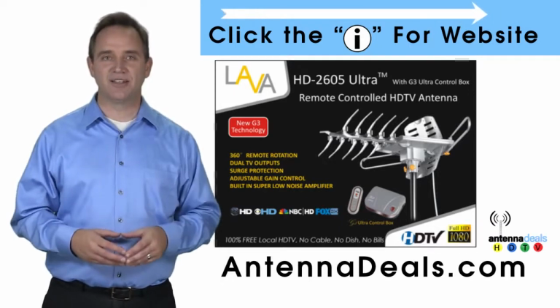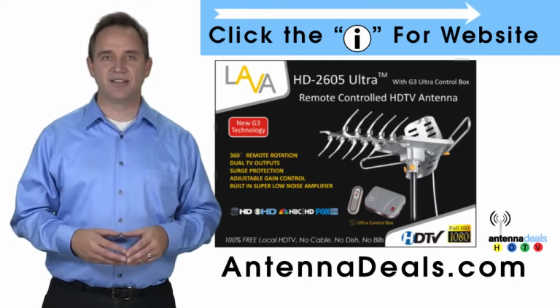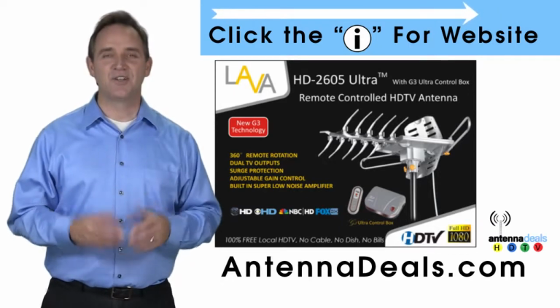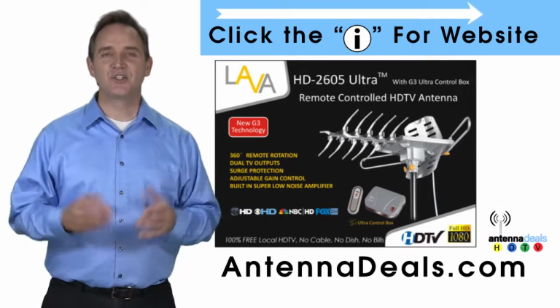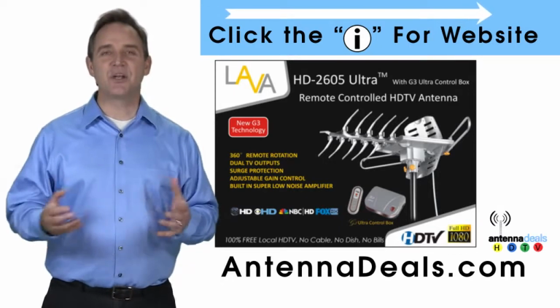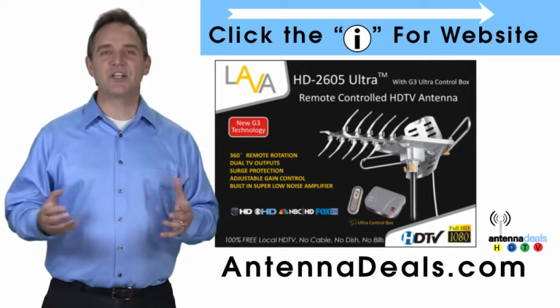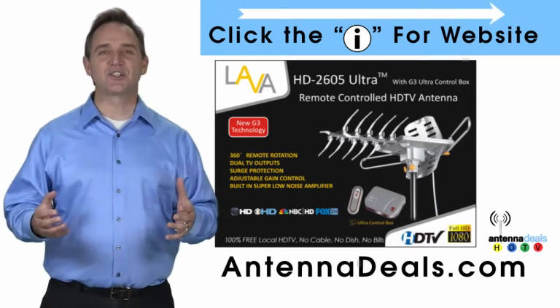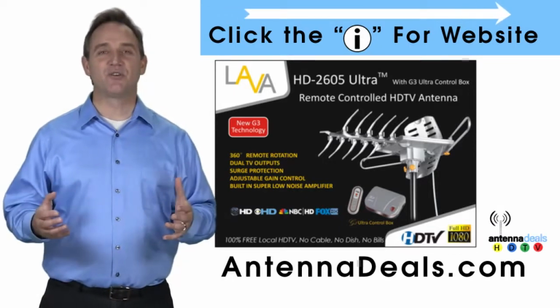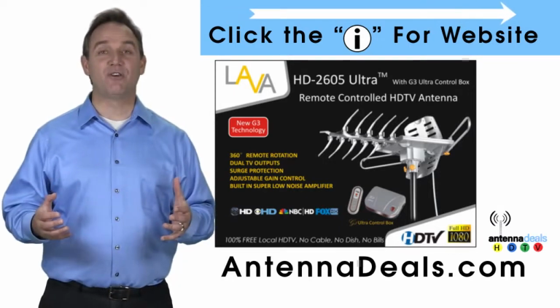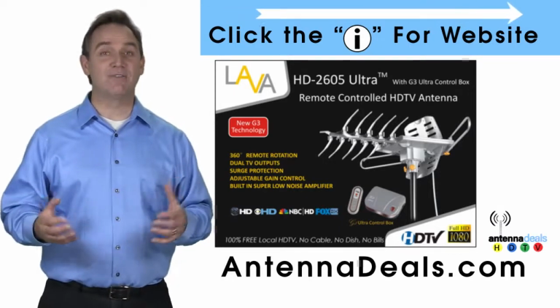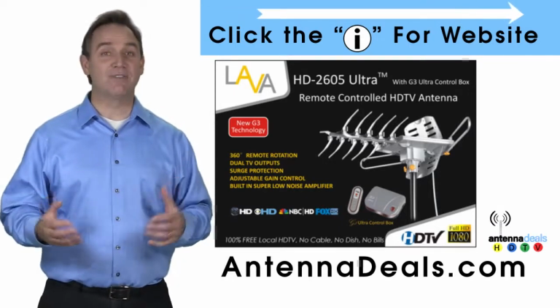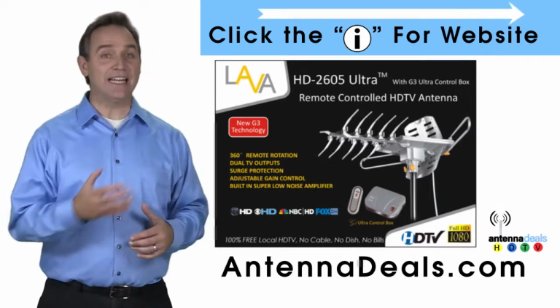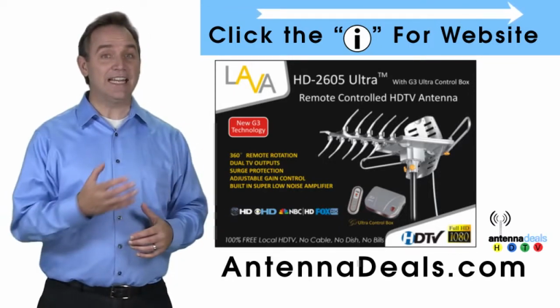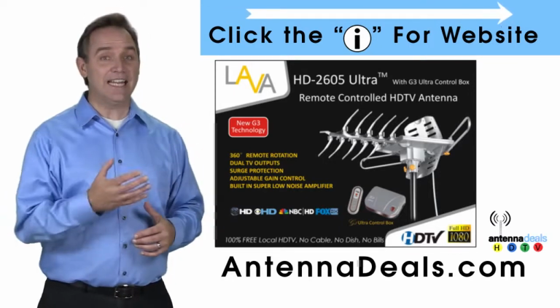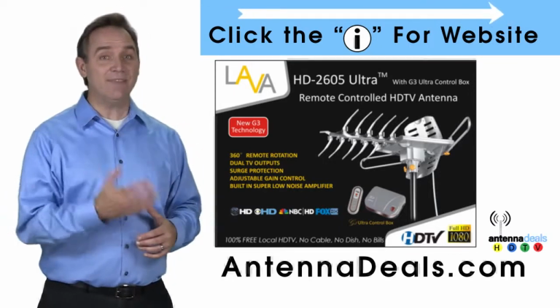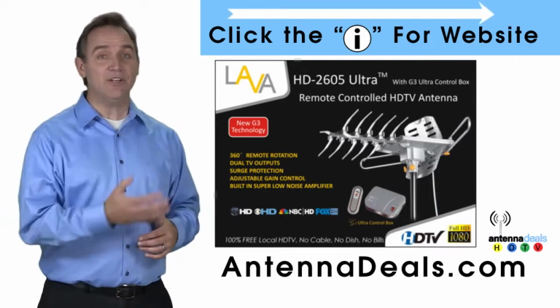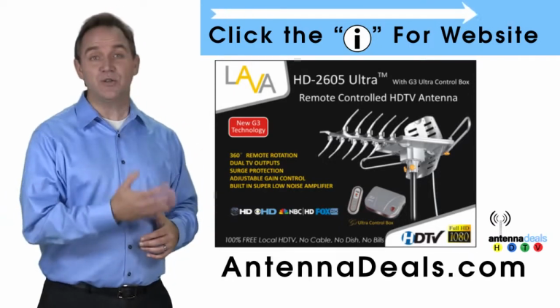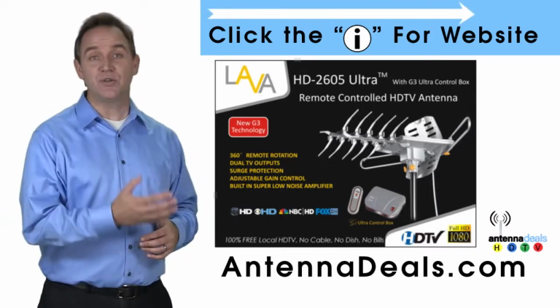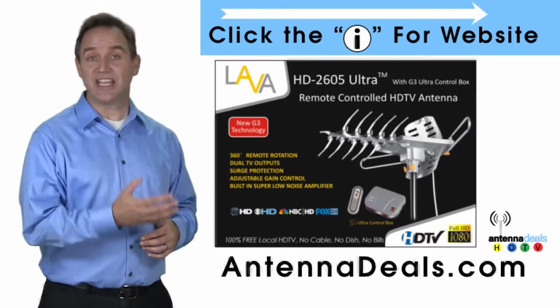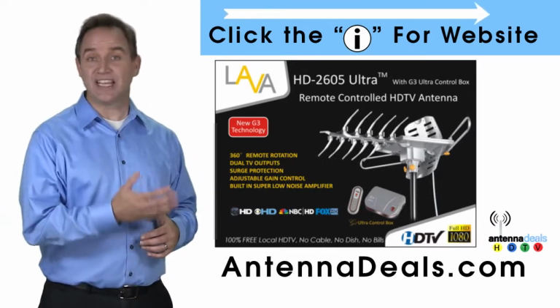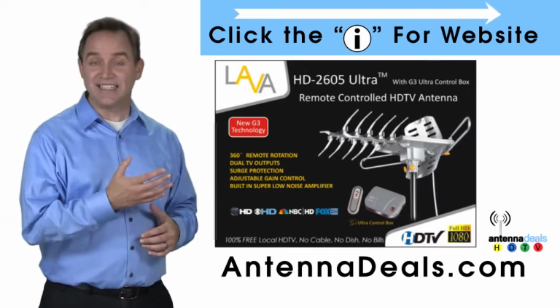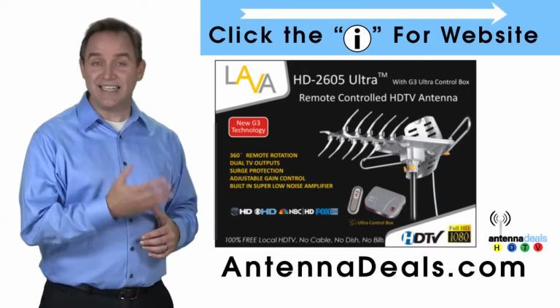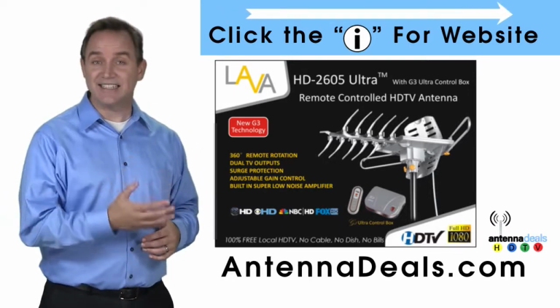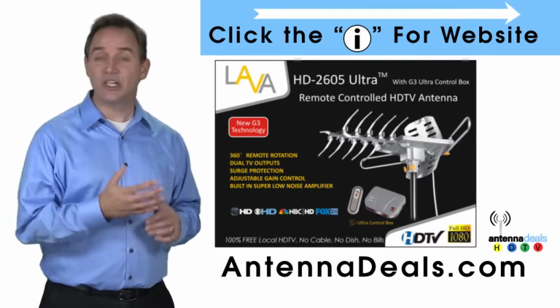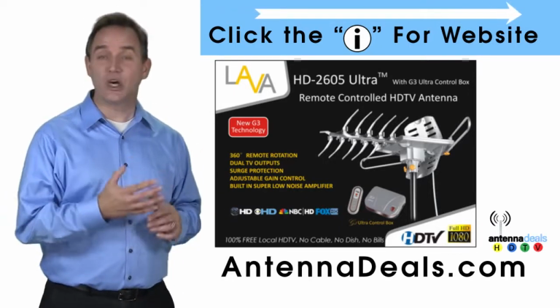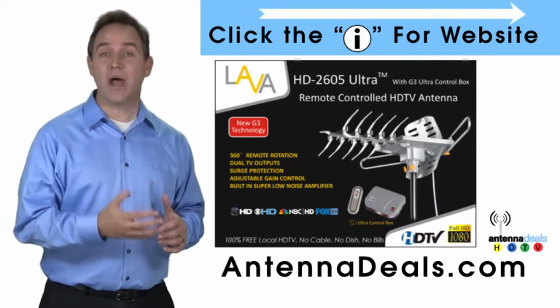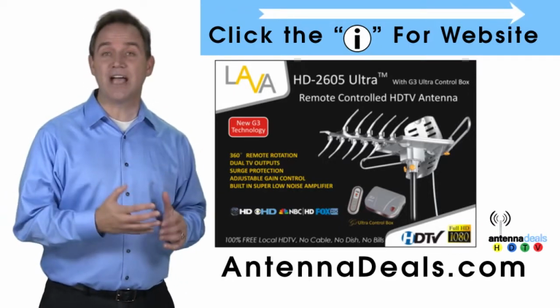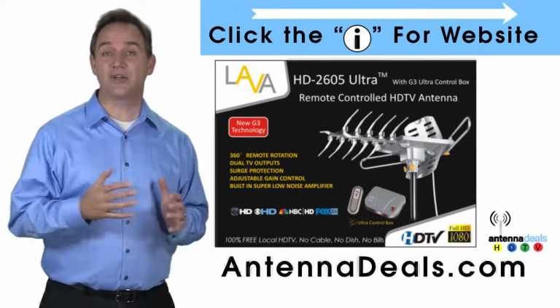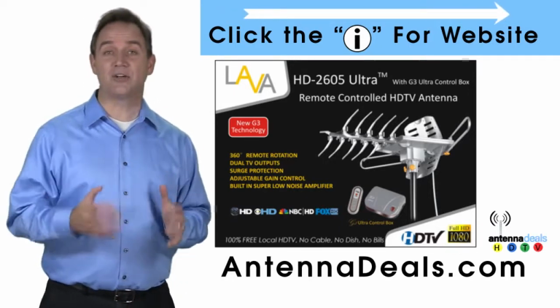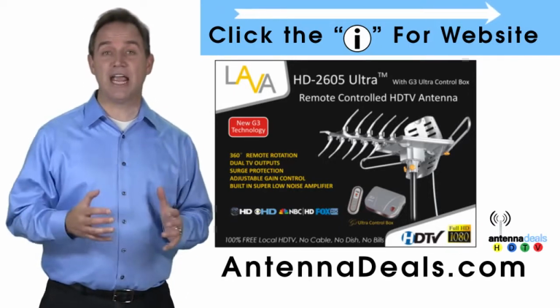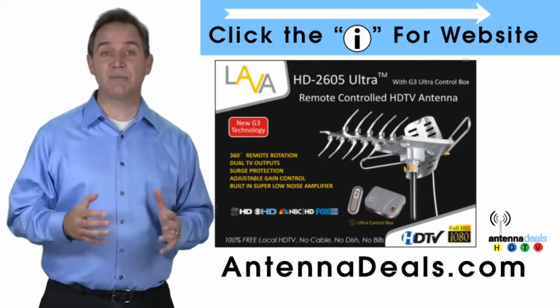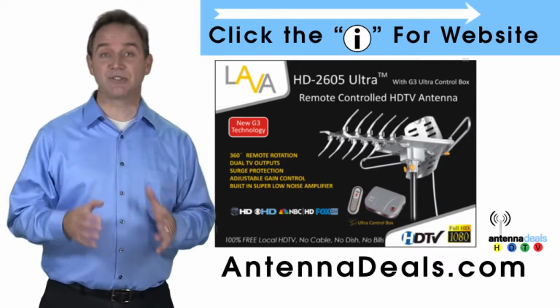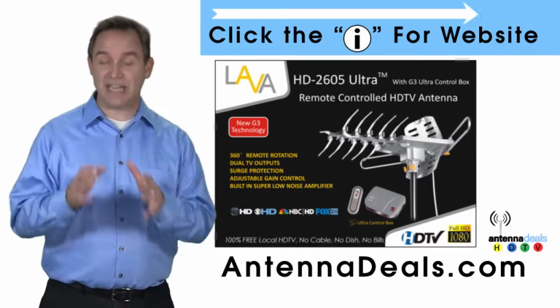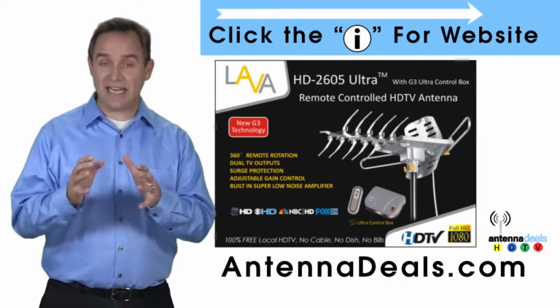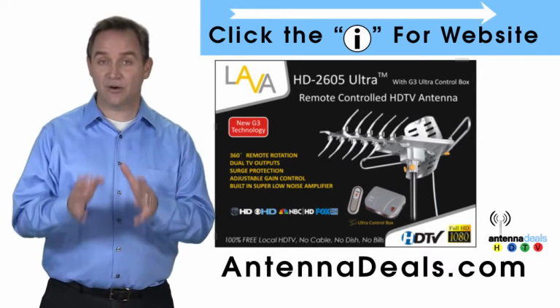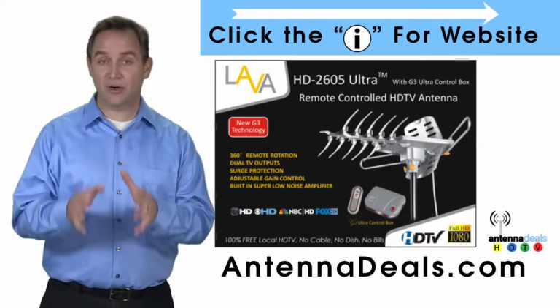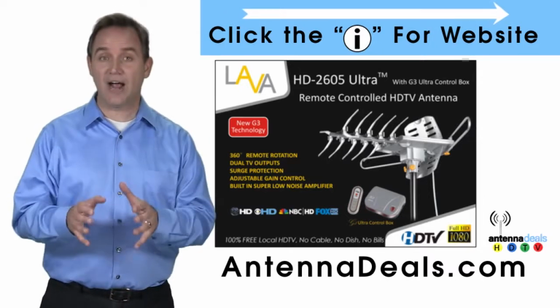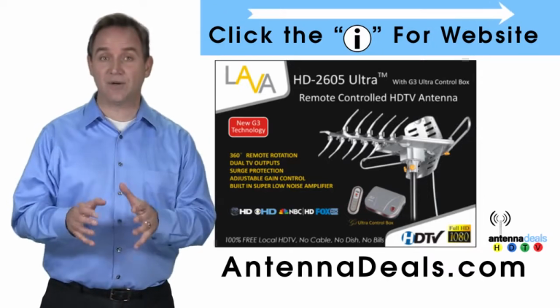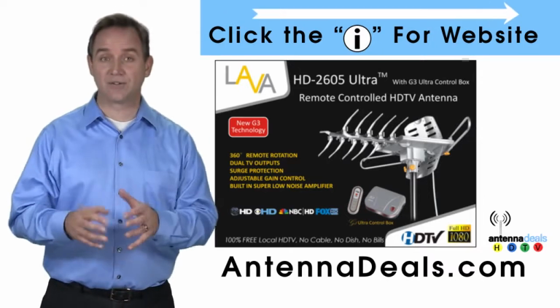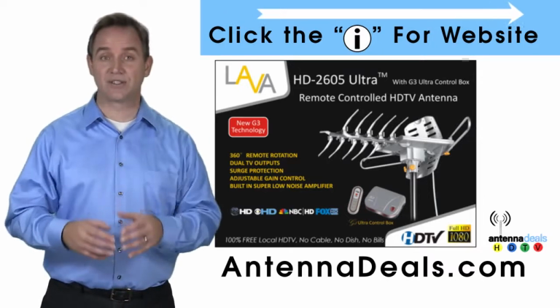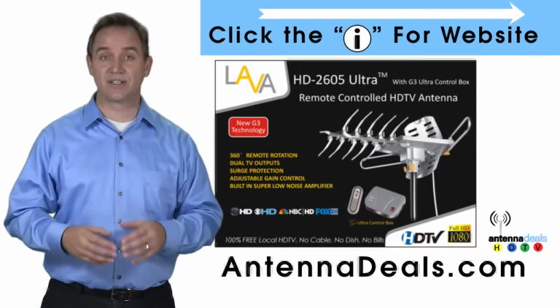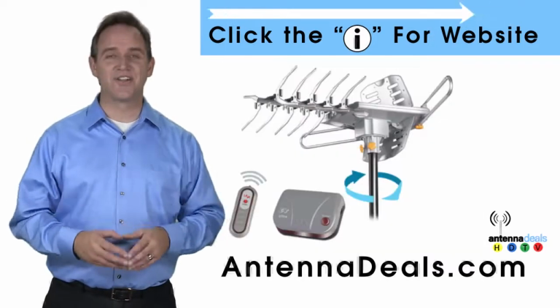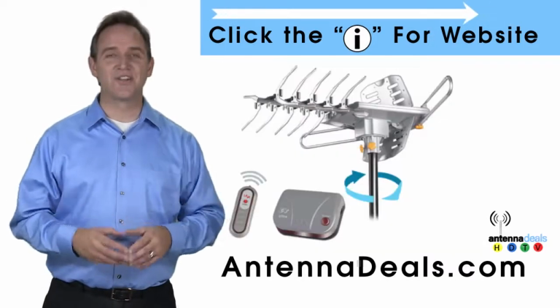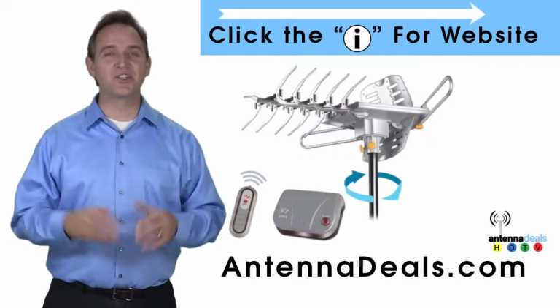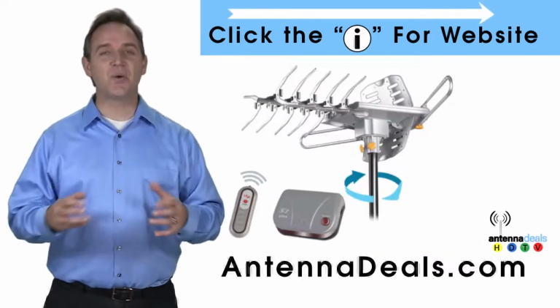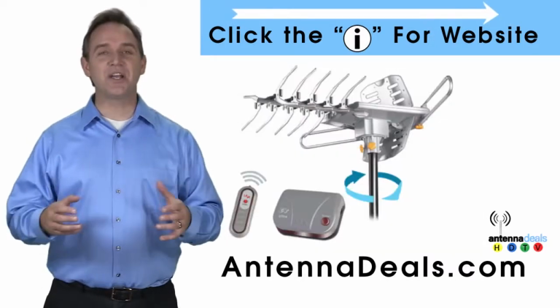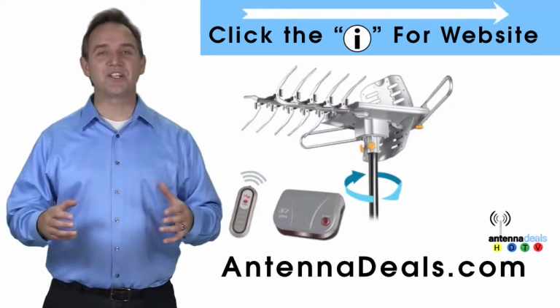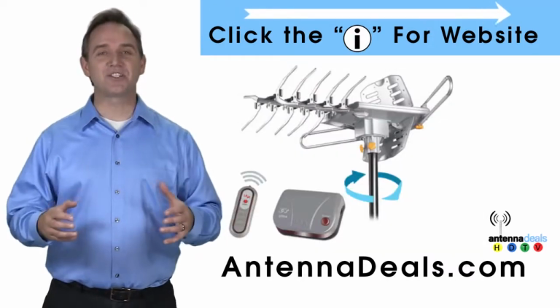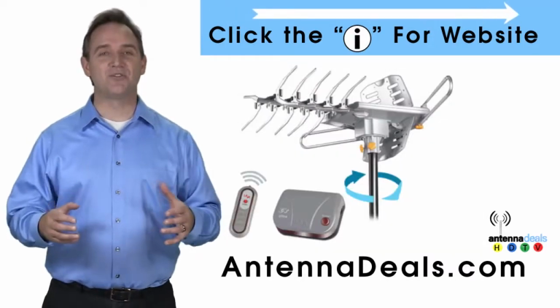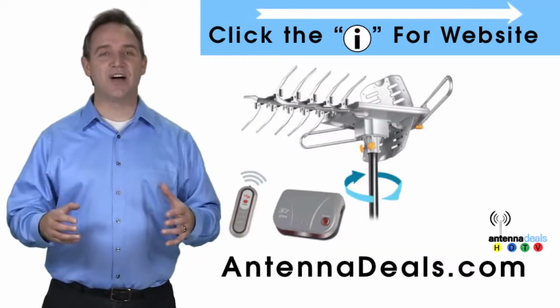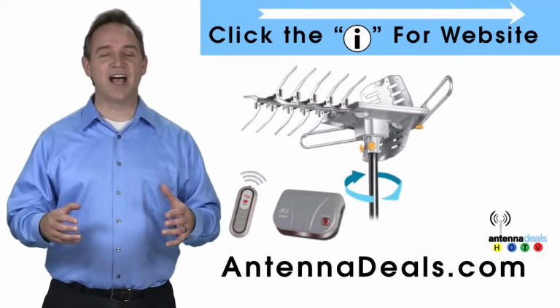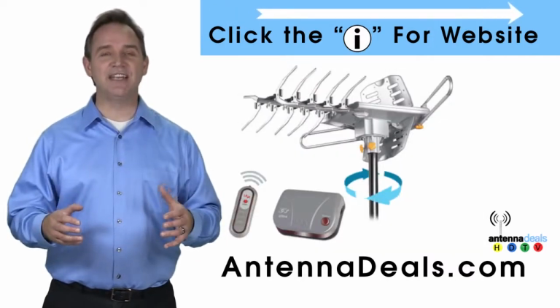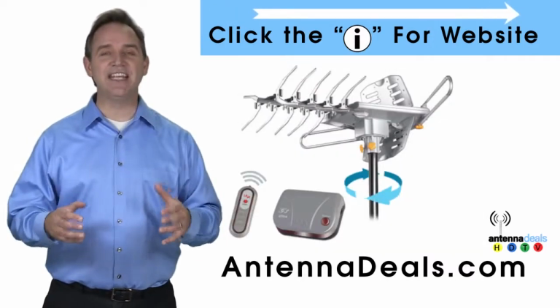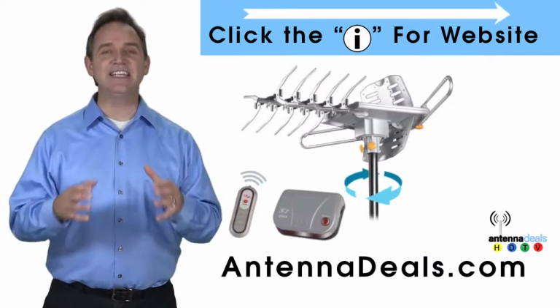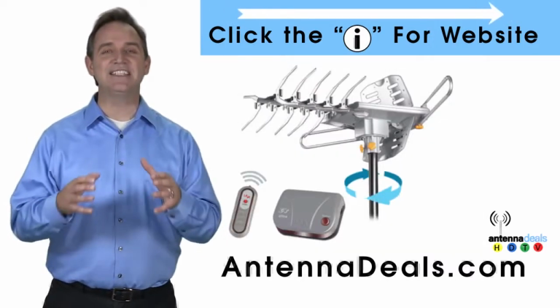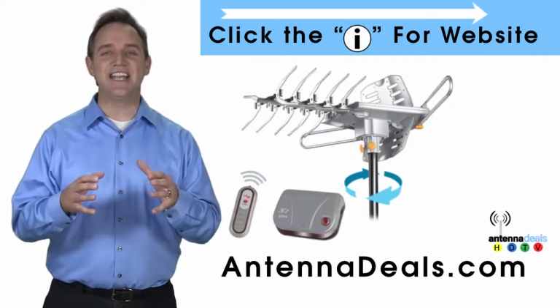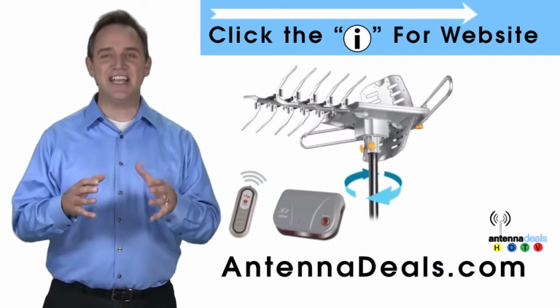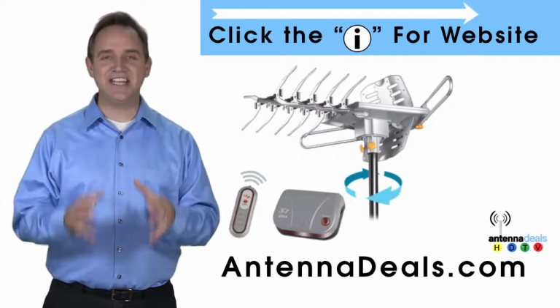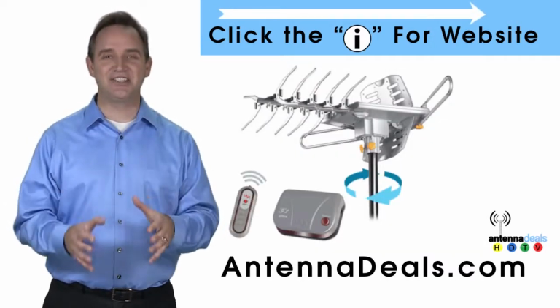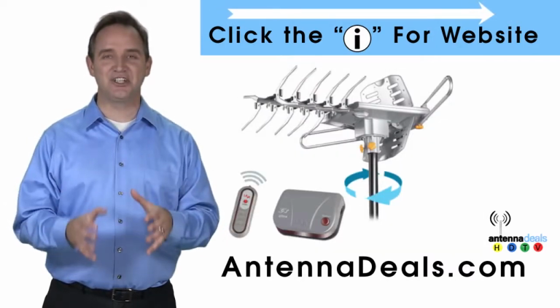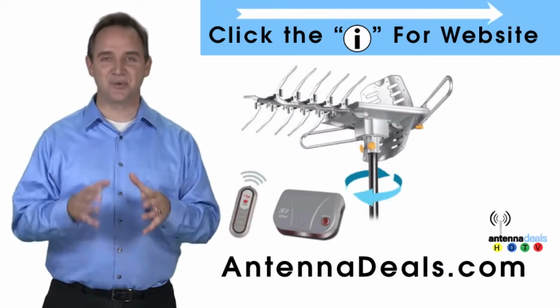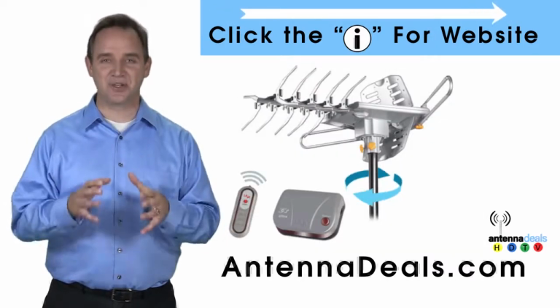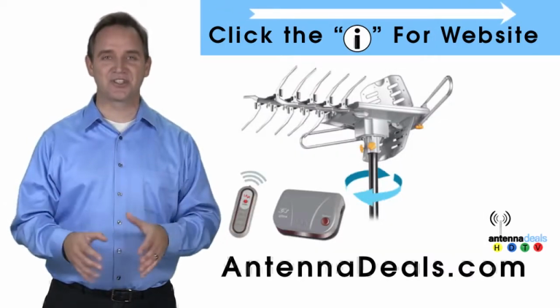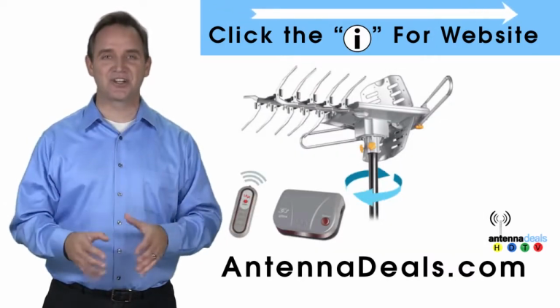The 2605 can even use the existing coaxial cables in your house, and it is easy to install.